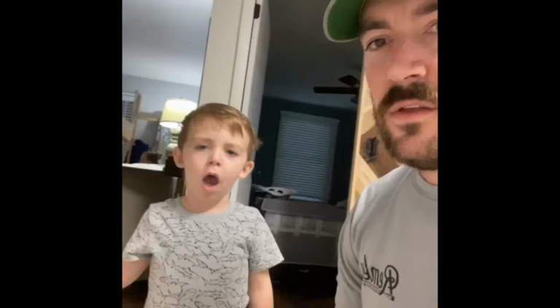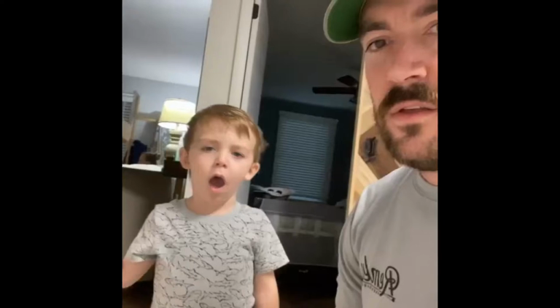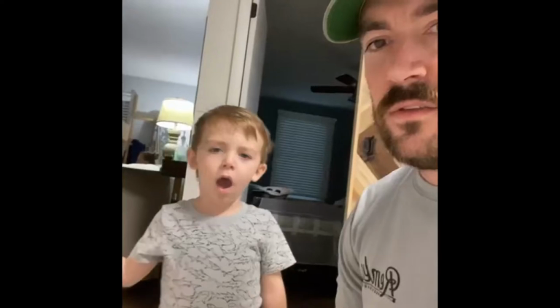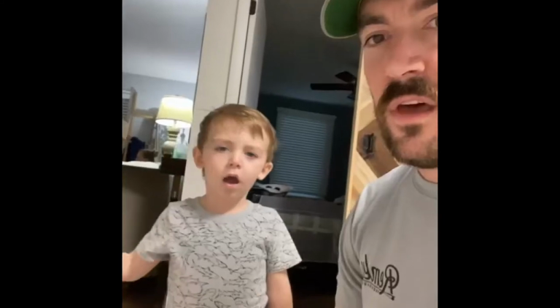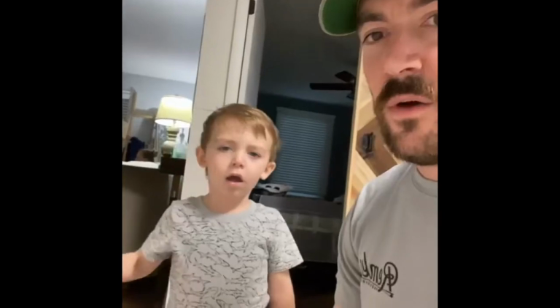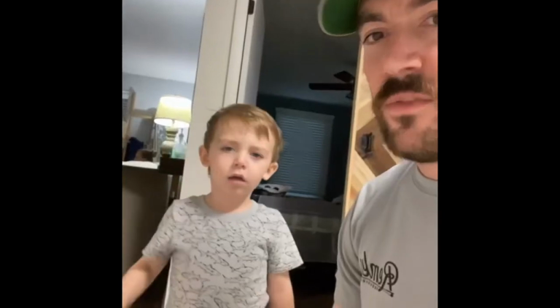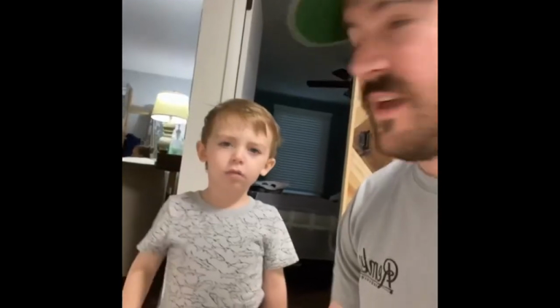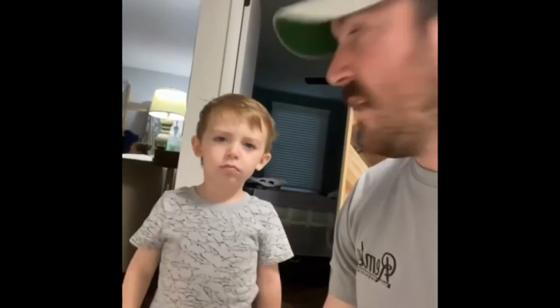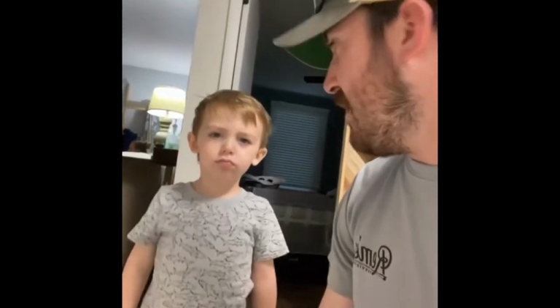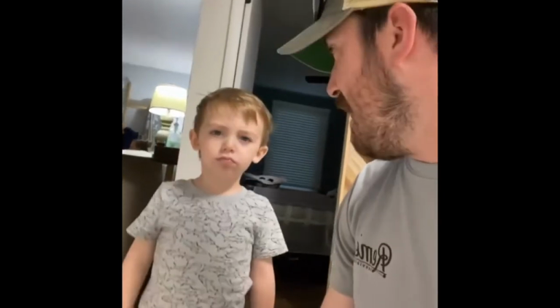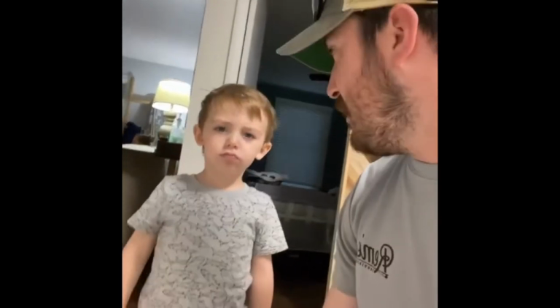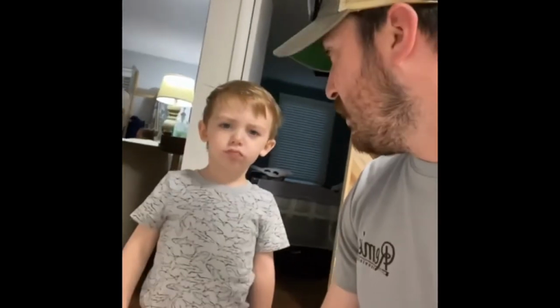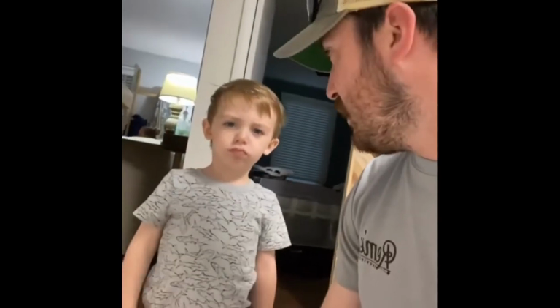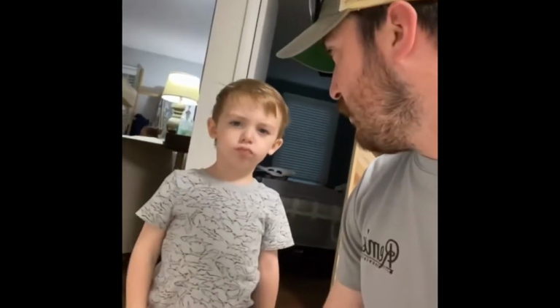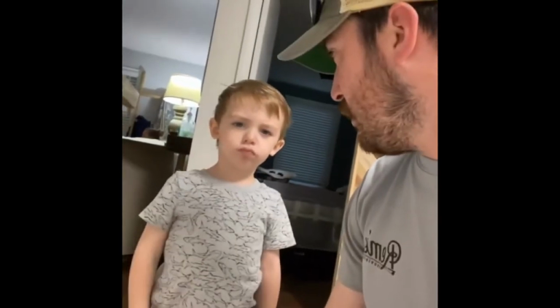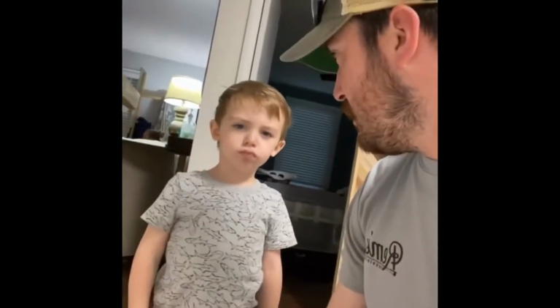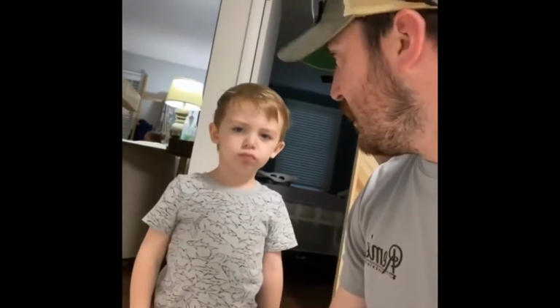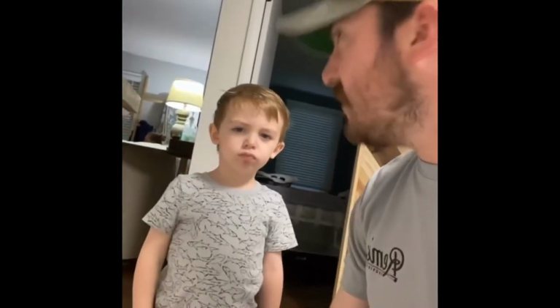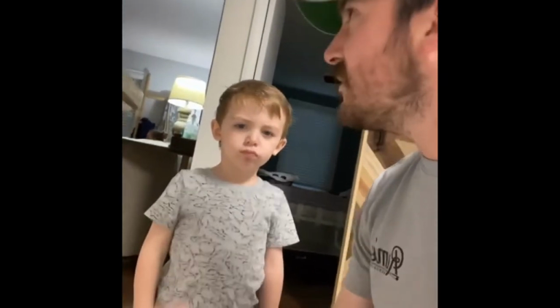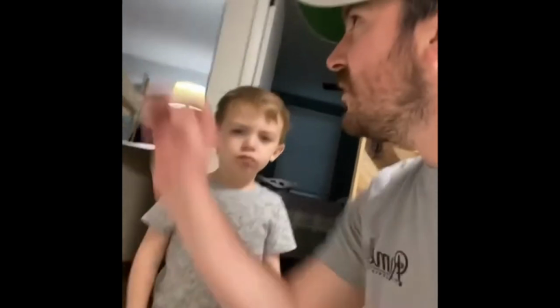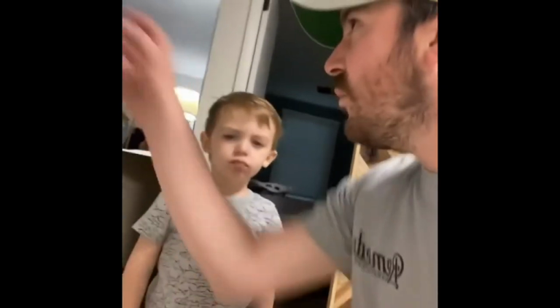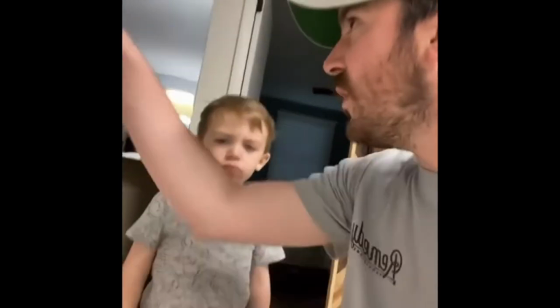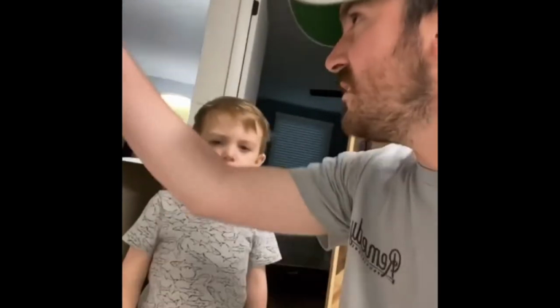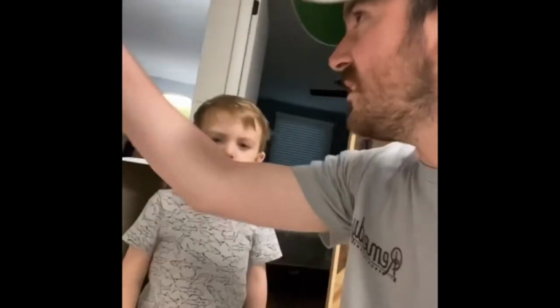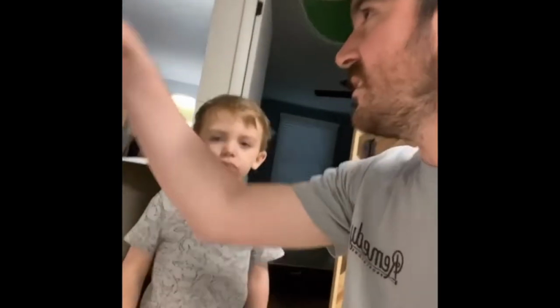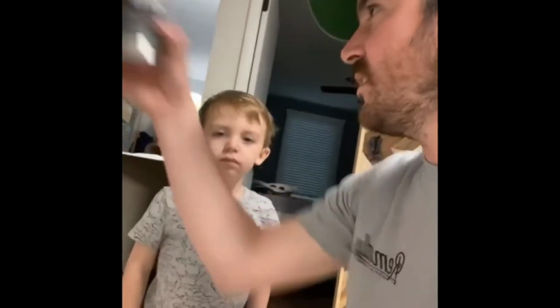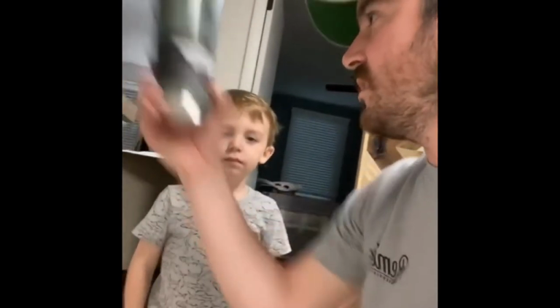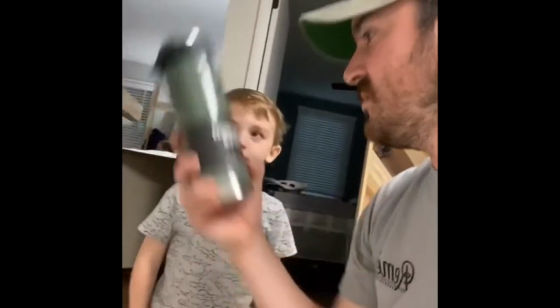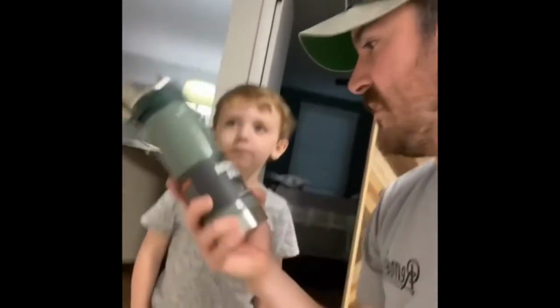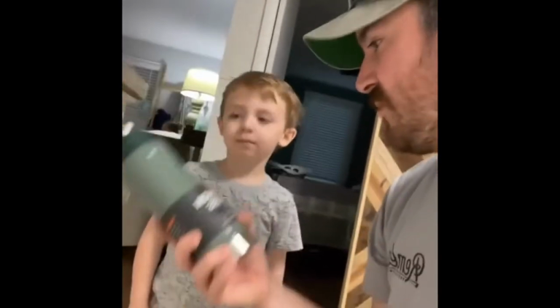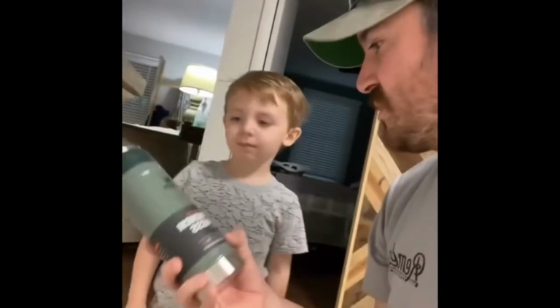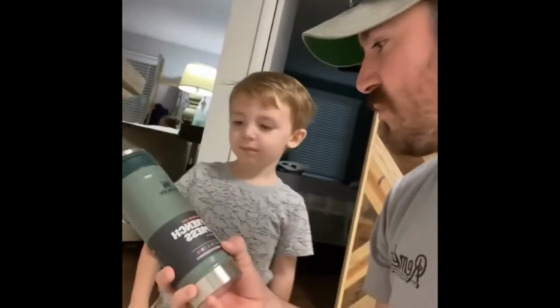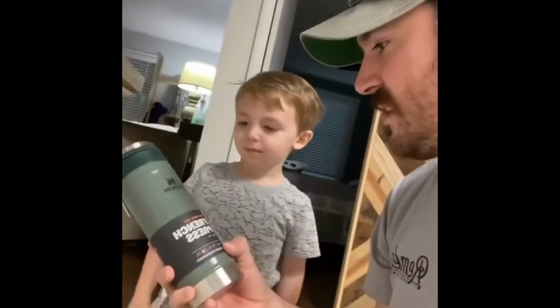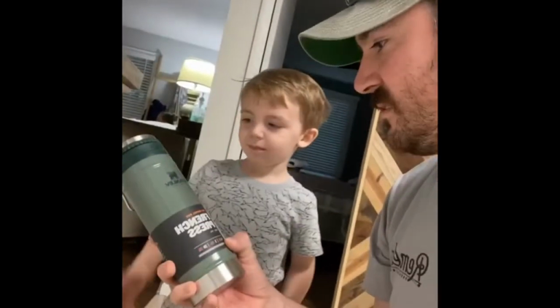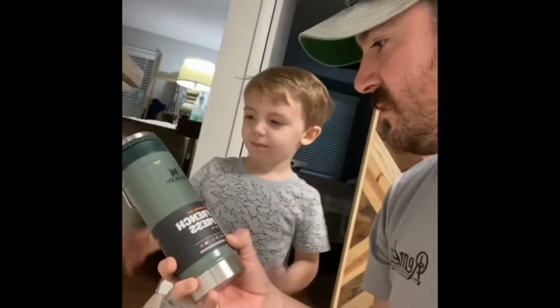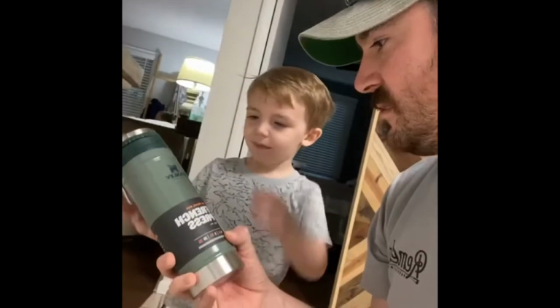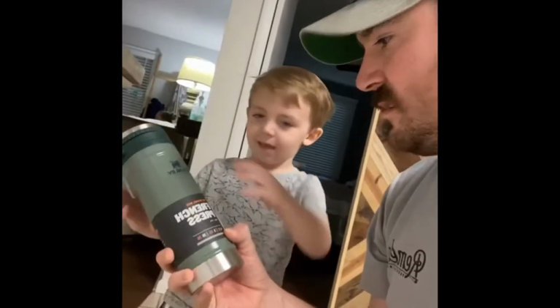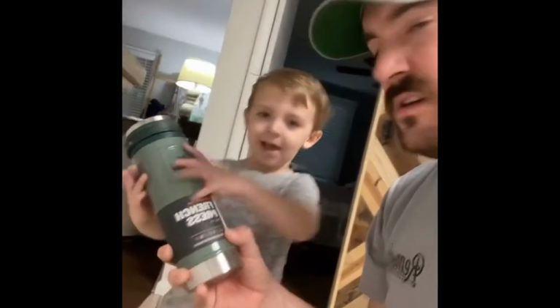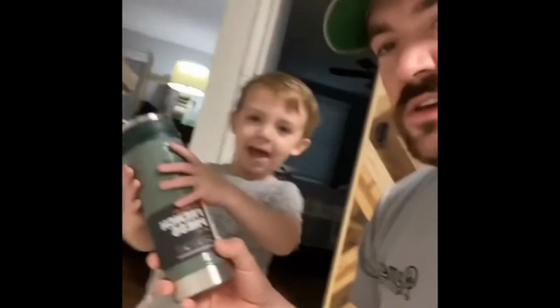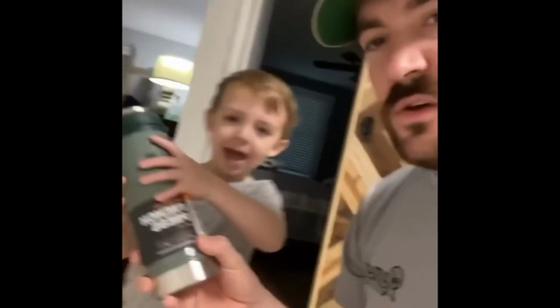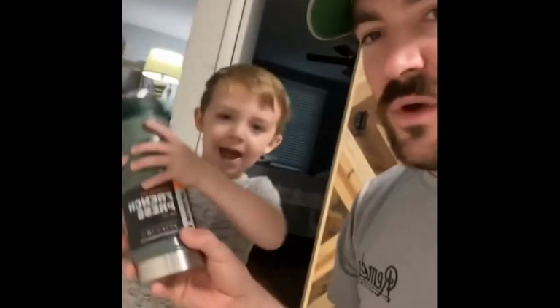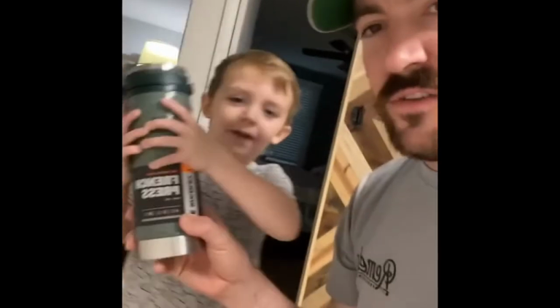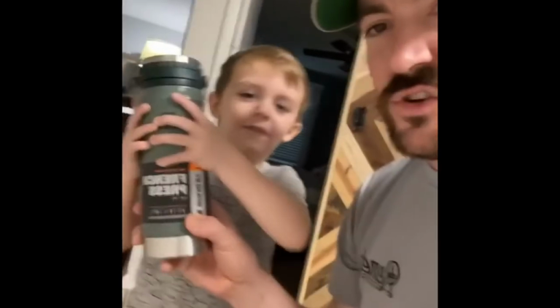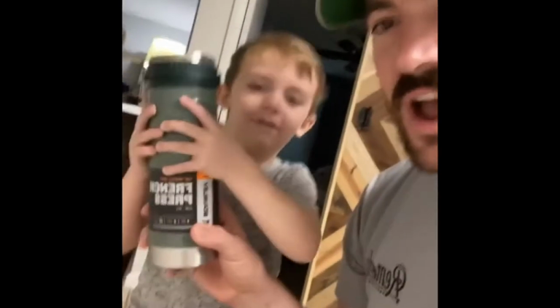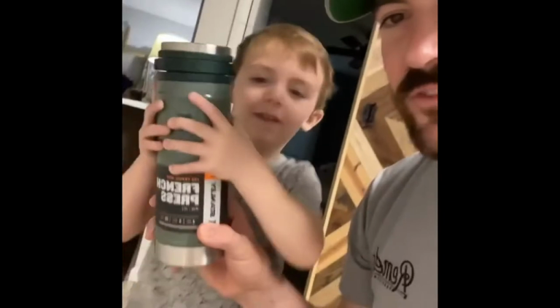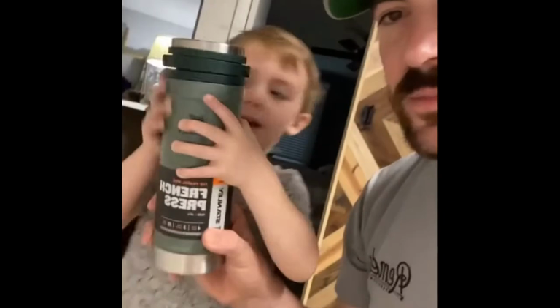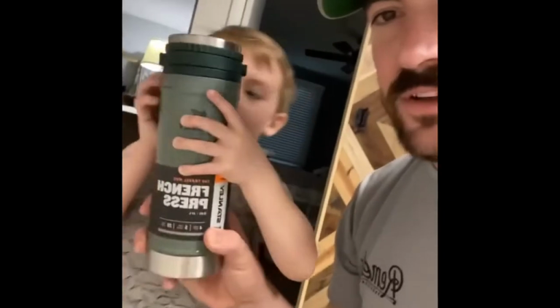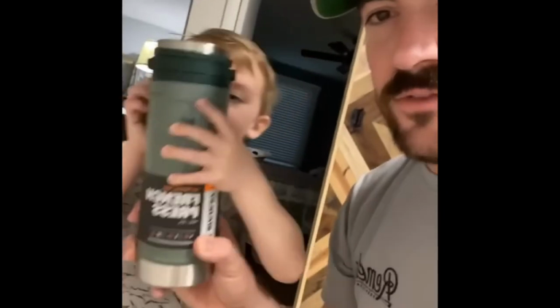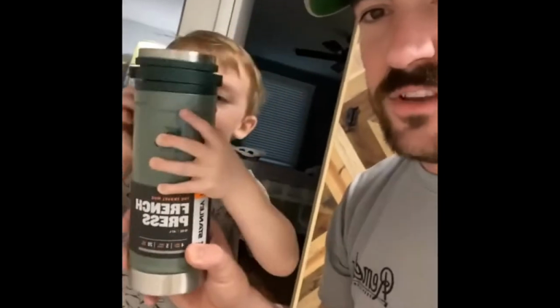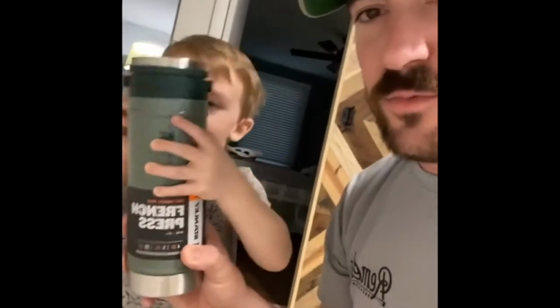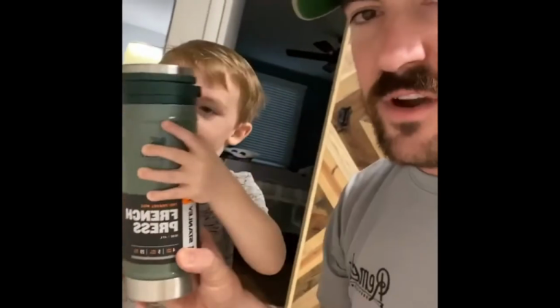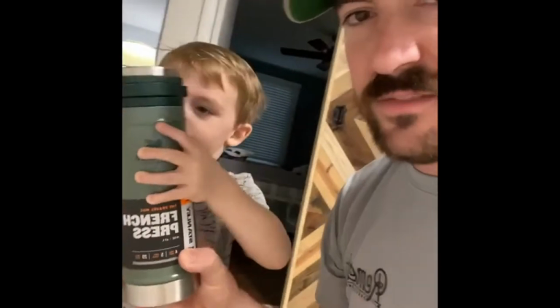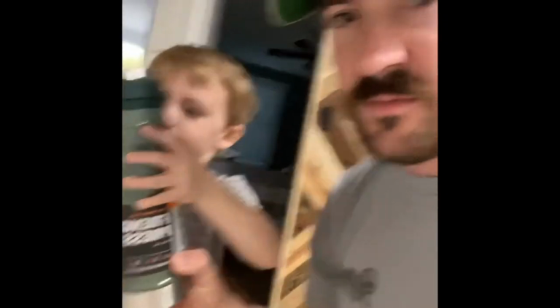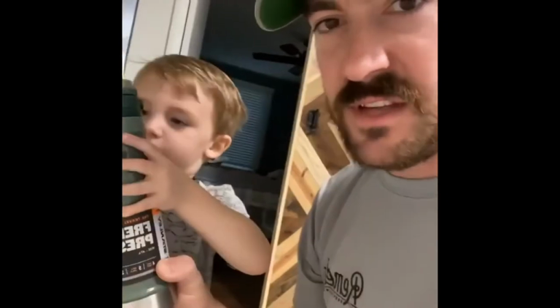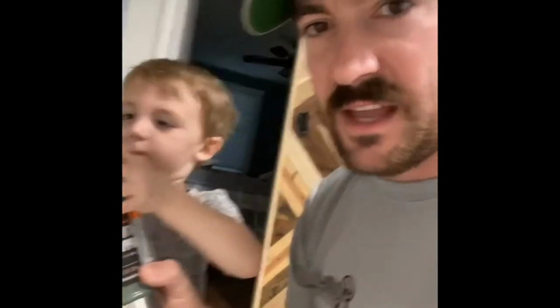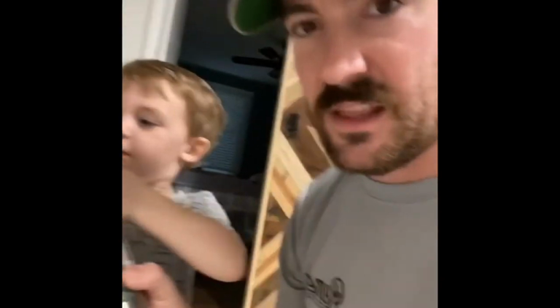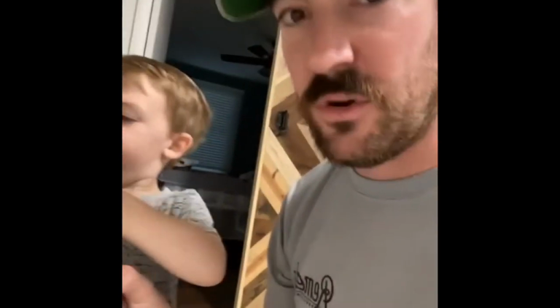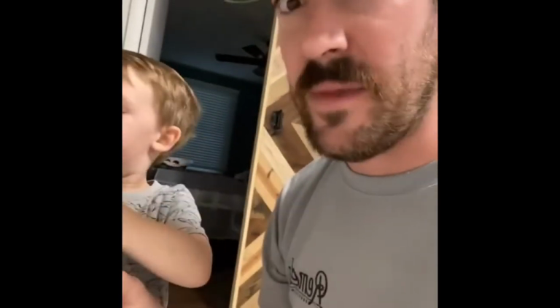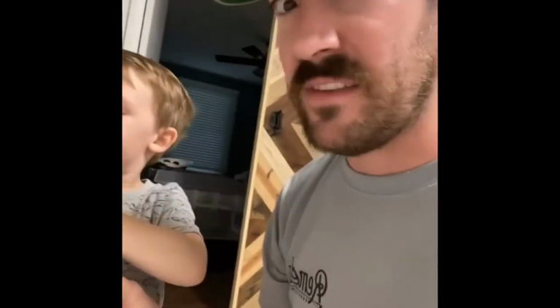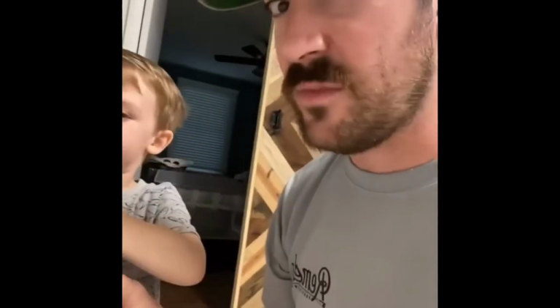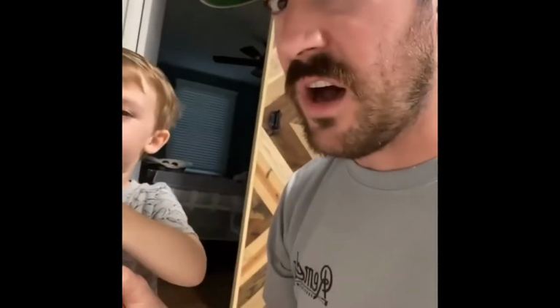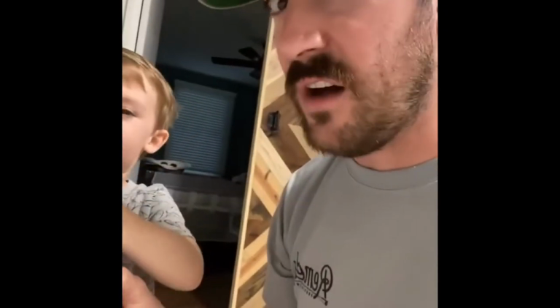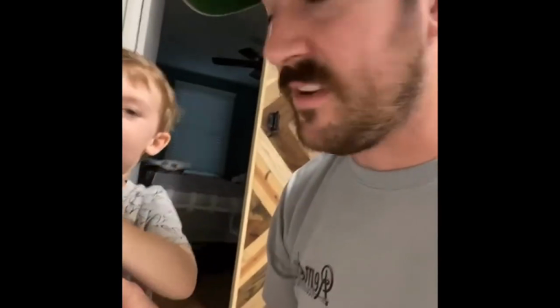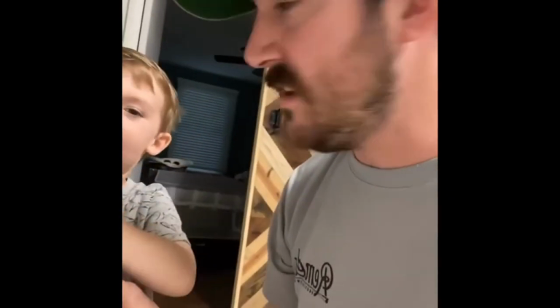So Theo and I have been looking forward to this. What's this, Theo? Can you say French press? We have a travel mug French press from Stanley. We're gonna make some coffee.